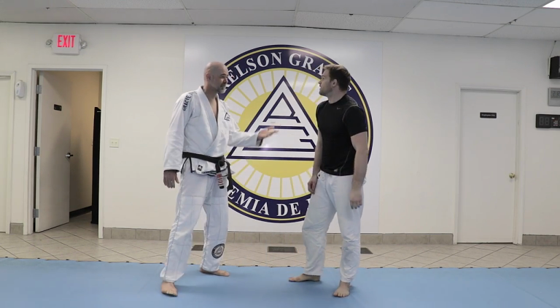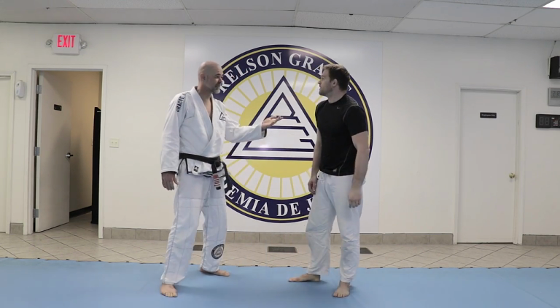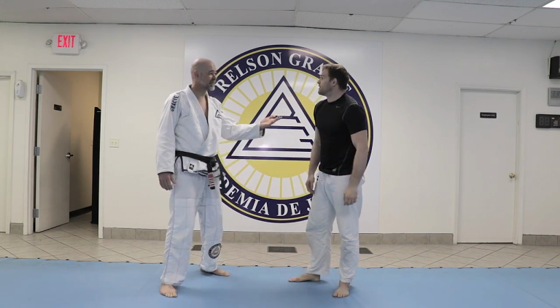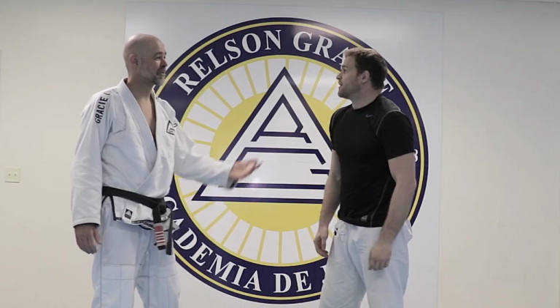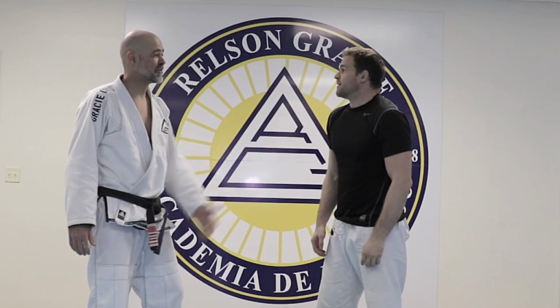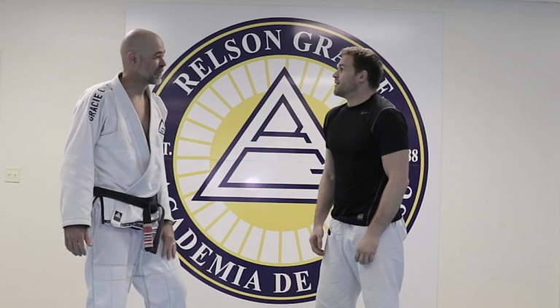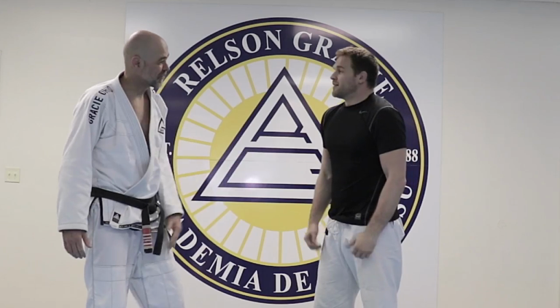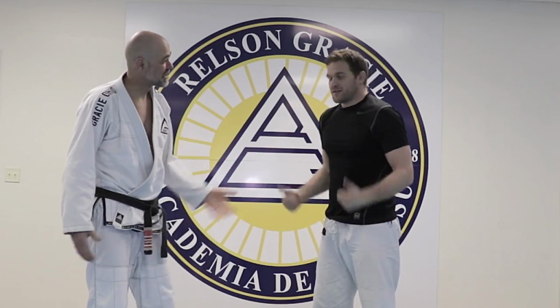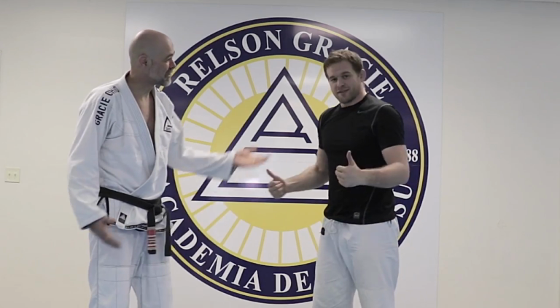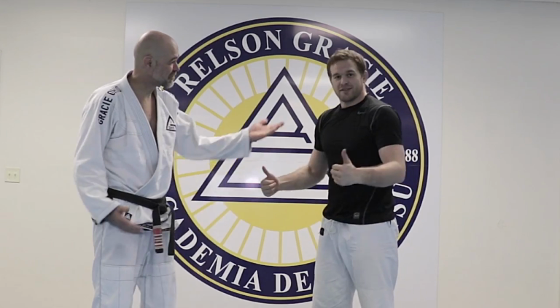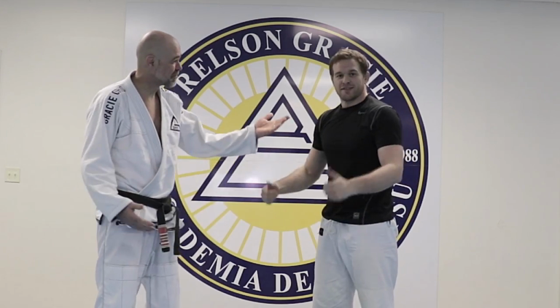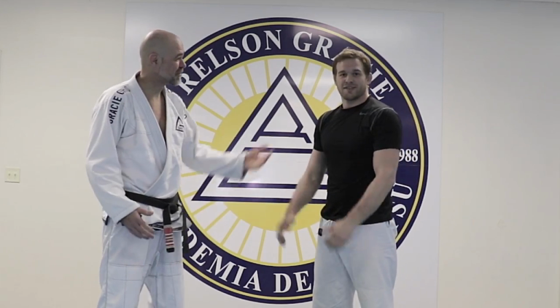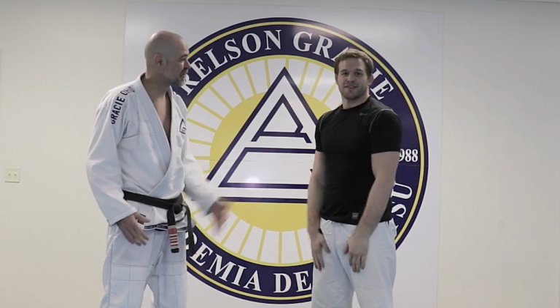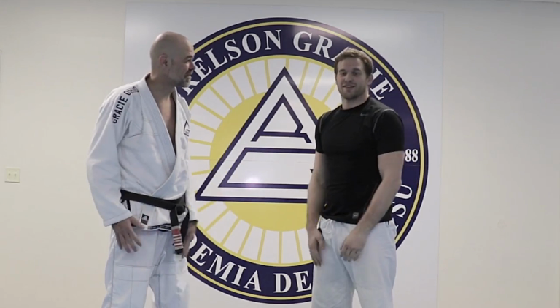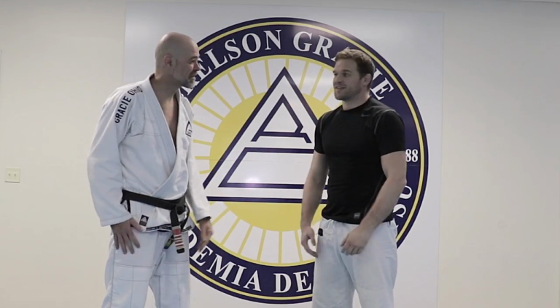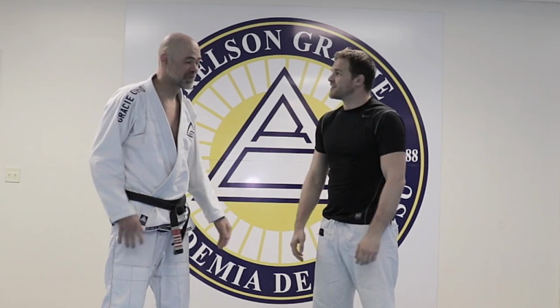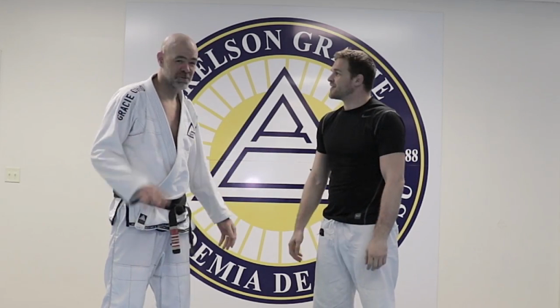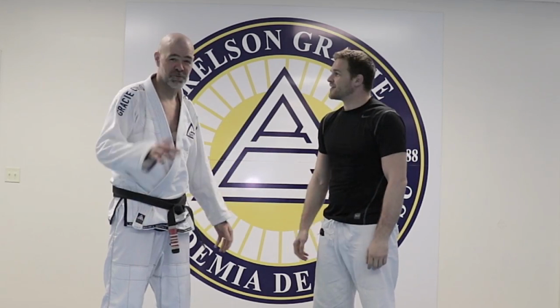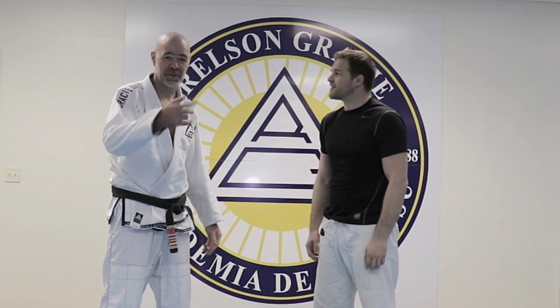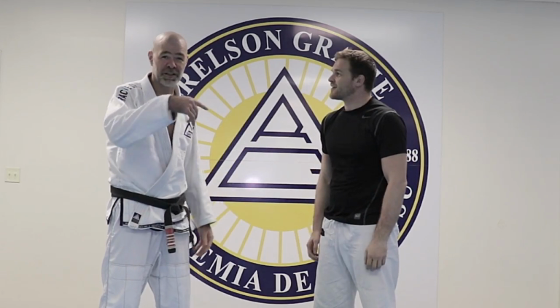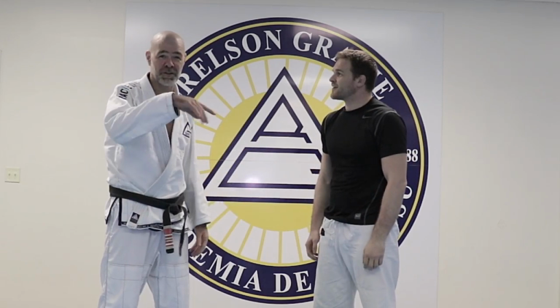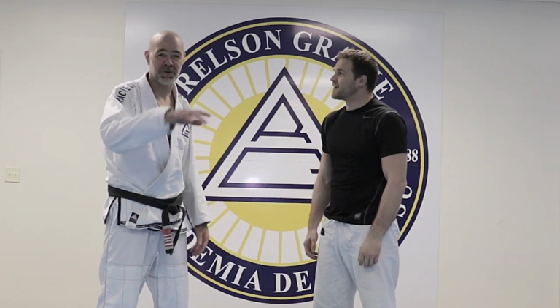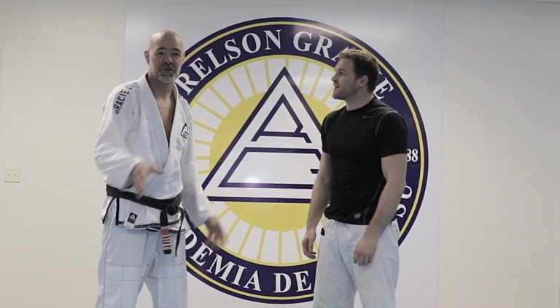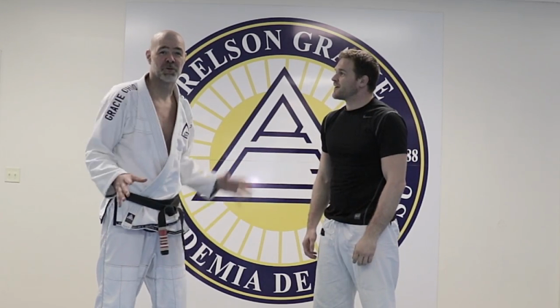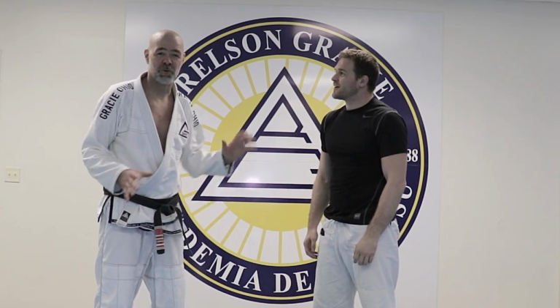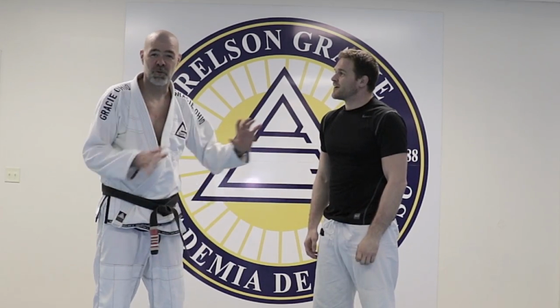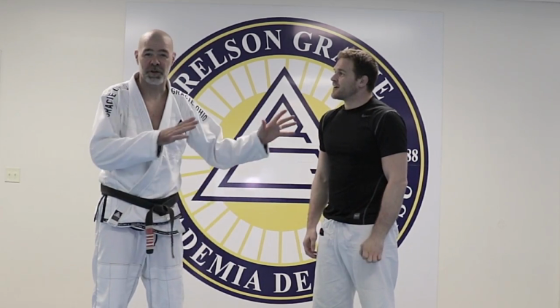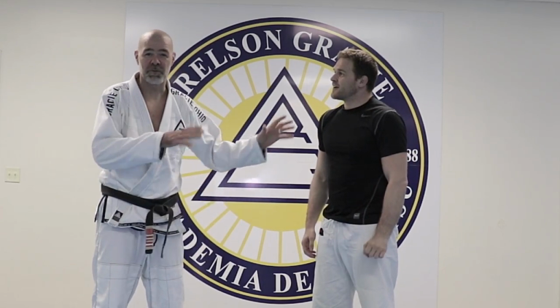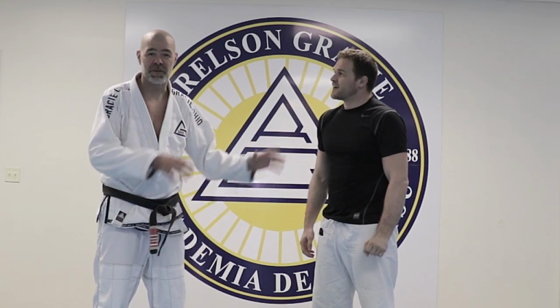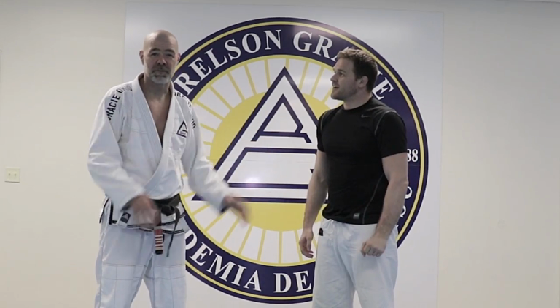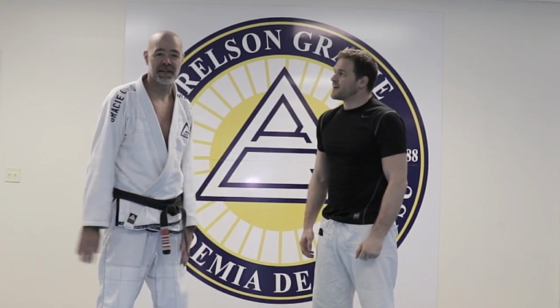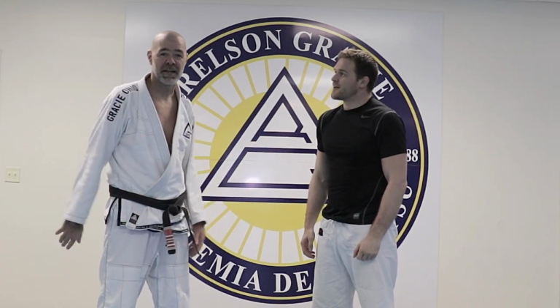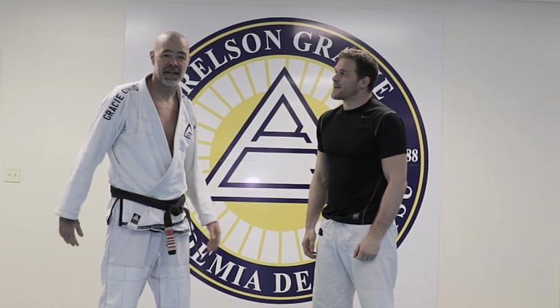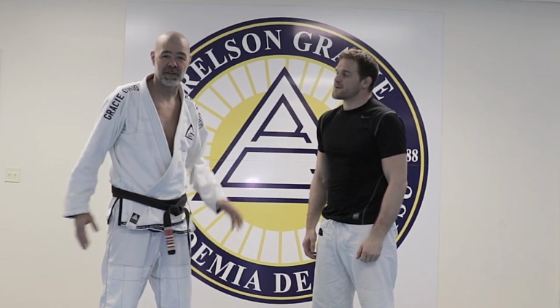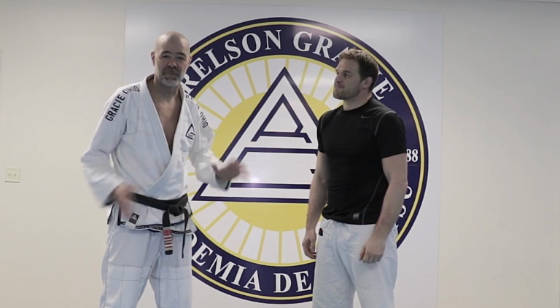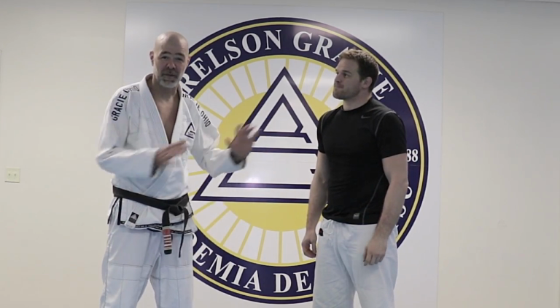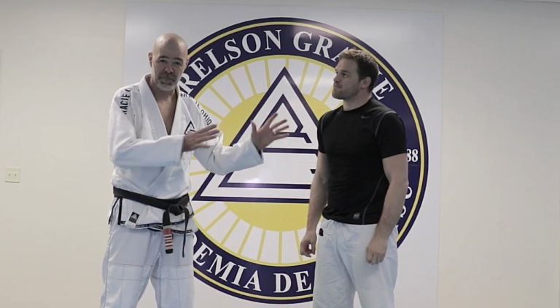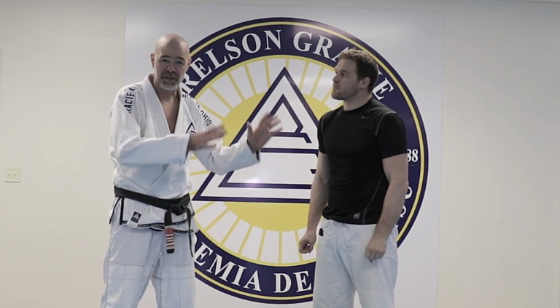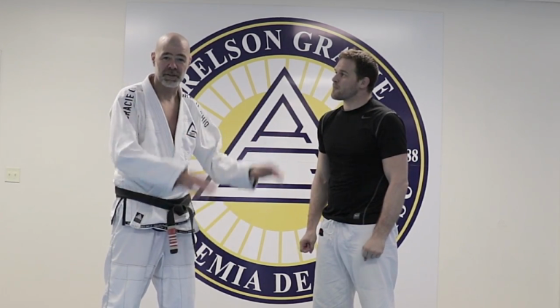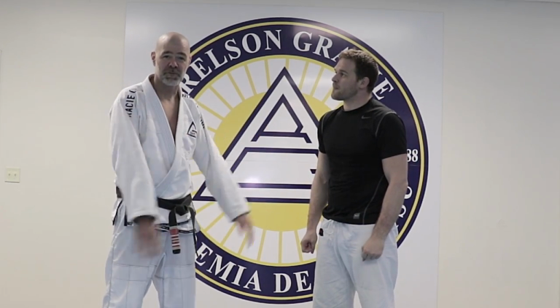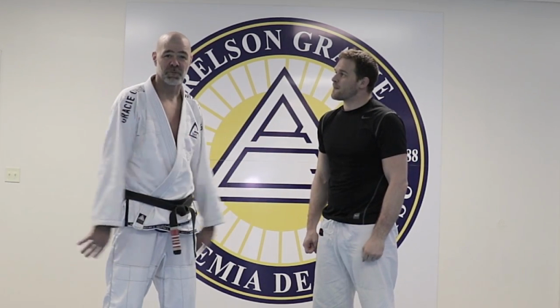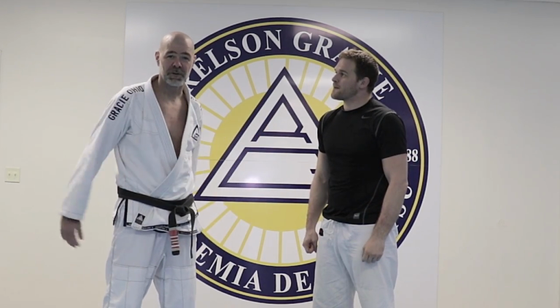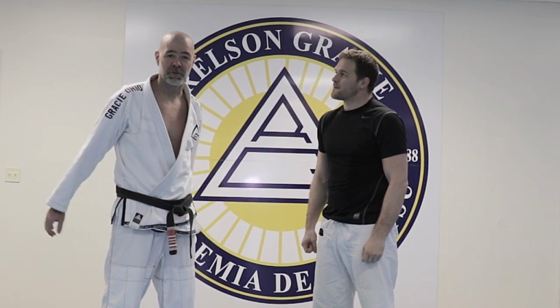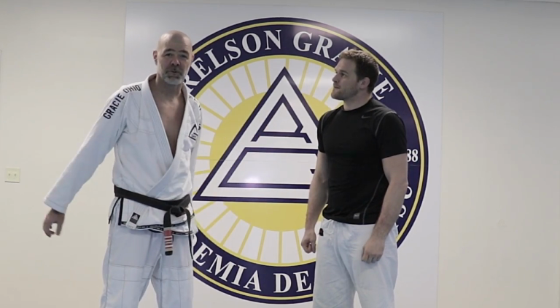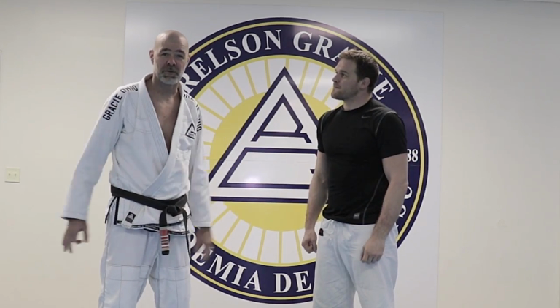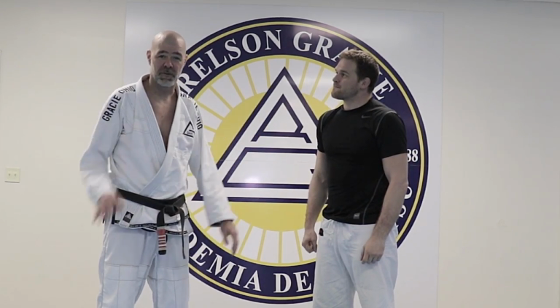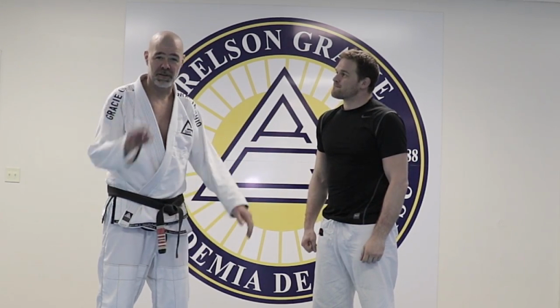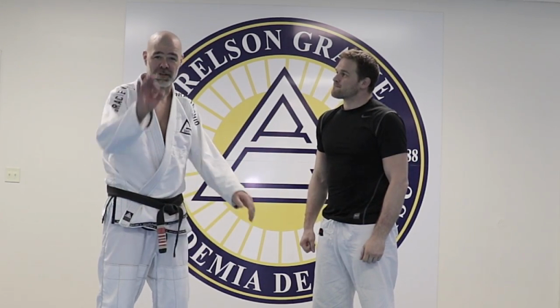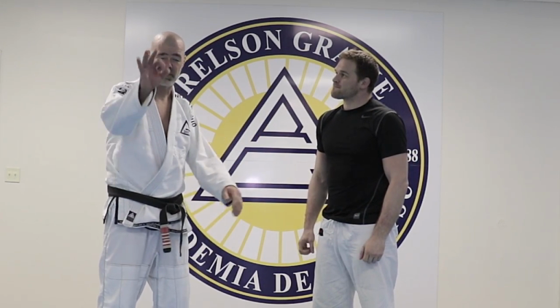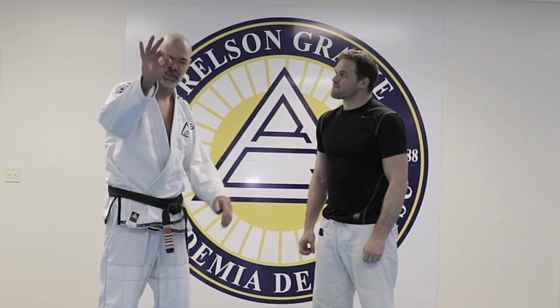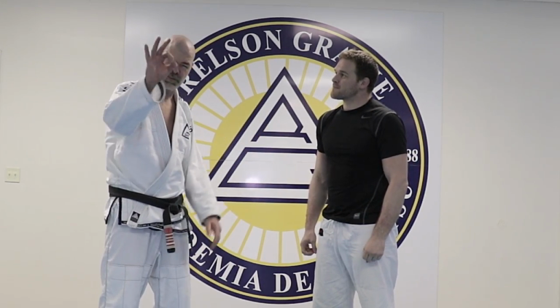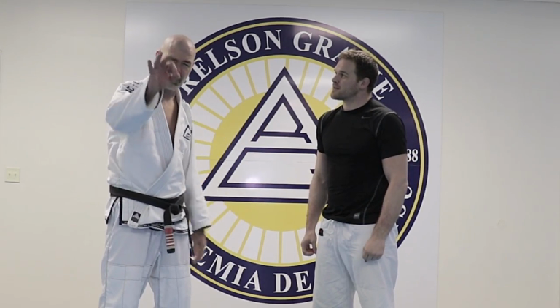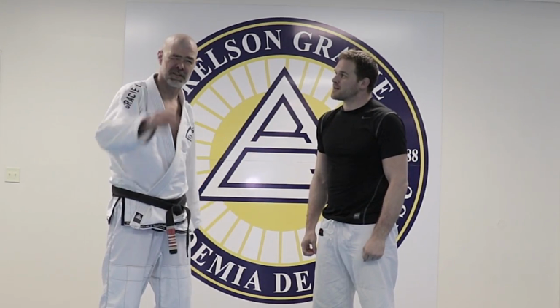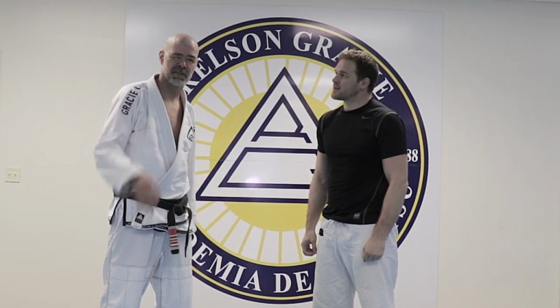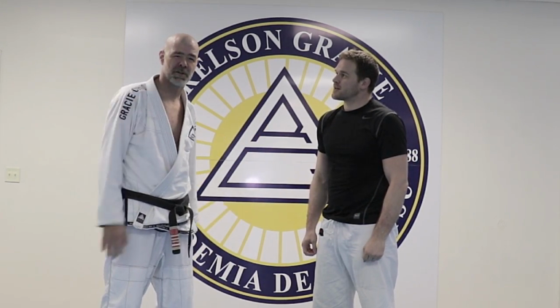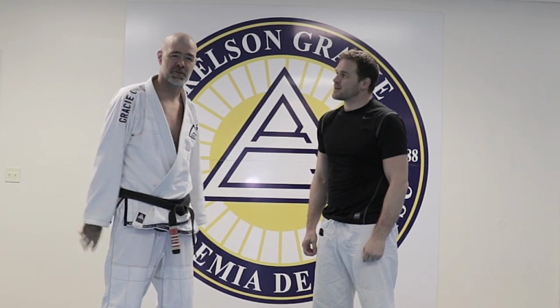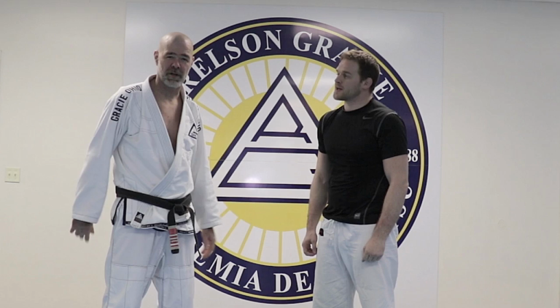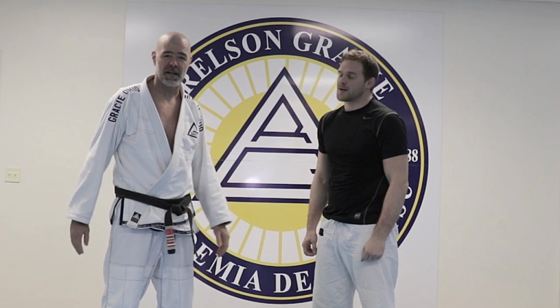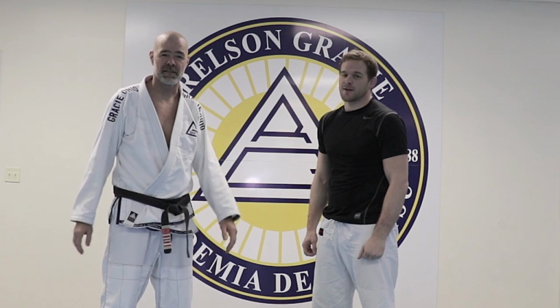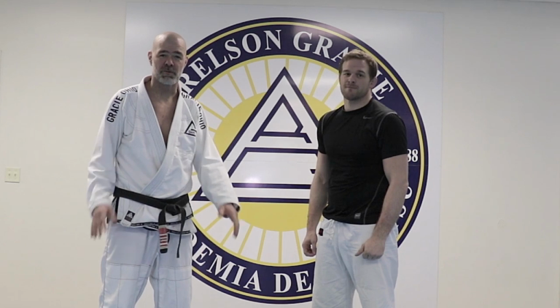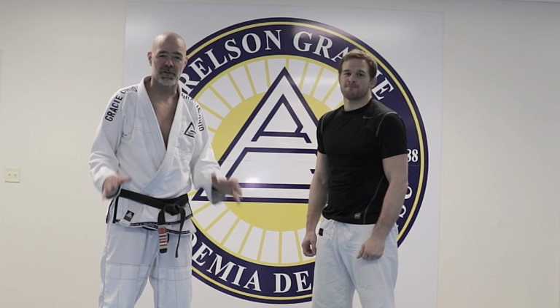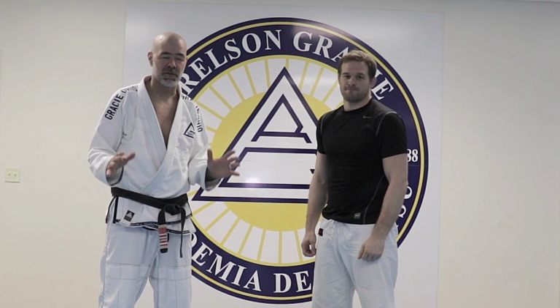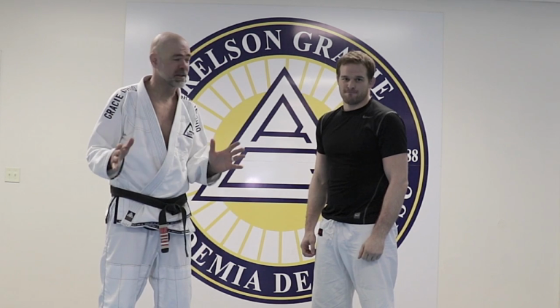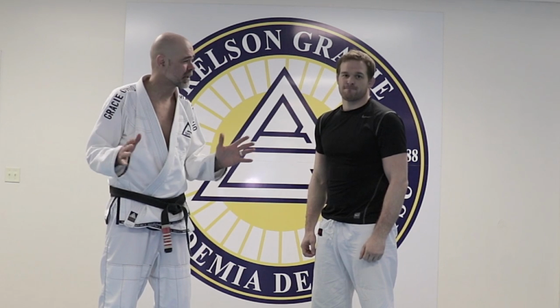Very cool, thank you so much for the tips. It was really cool working with him today, and I picked up some really cool things. You guys give it a try, see what you think.